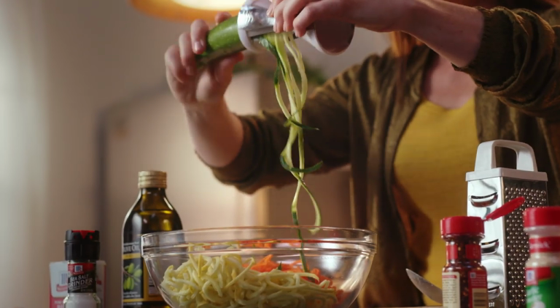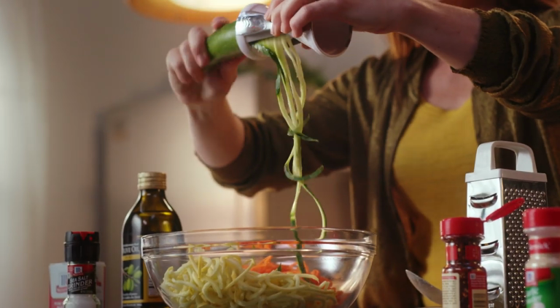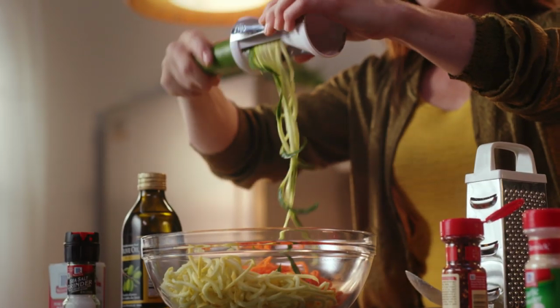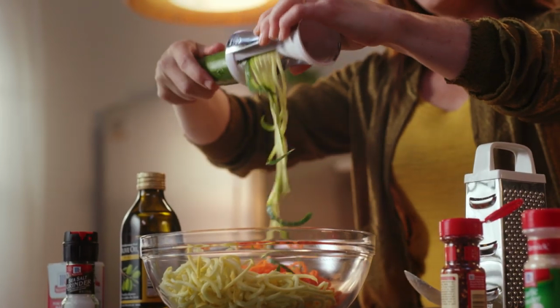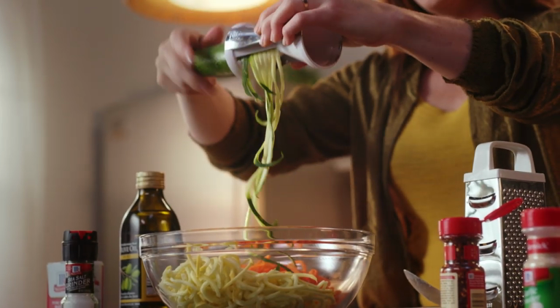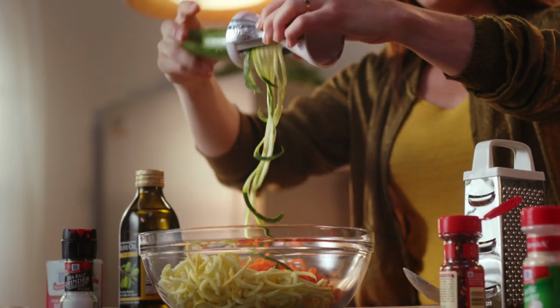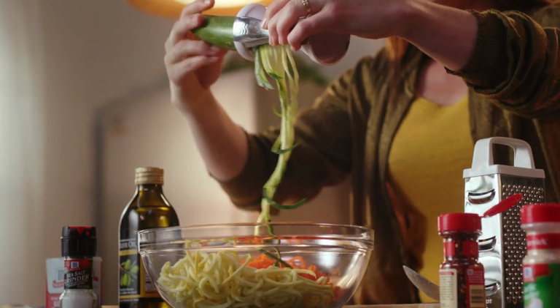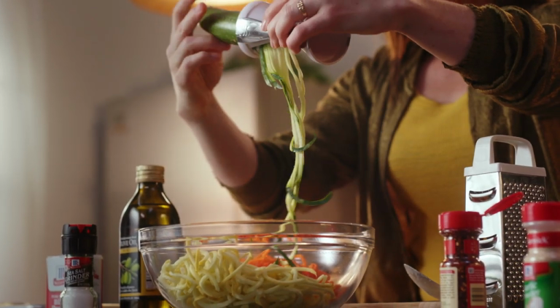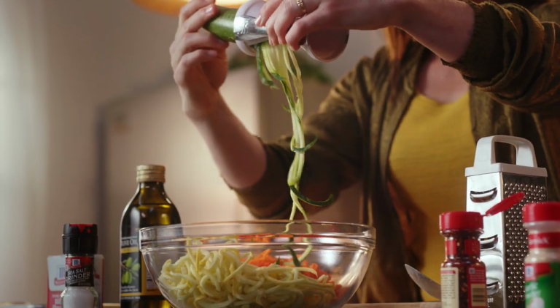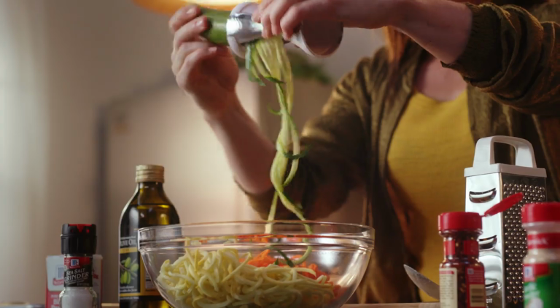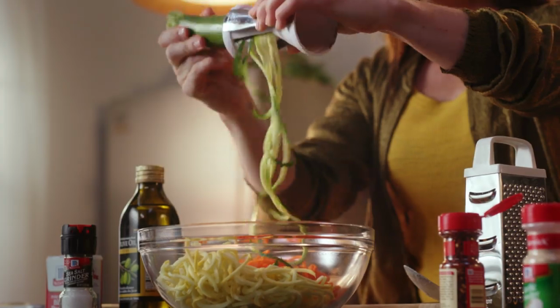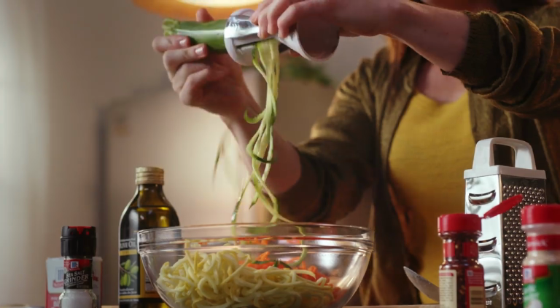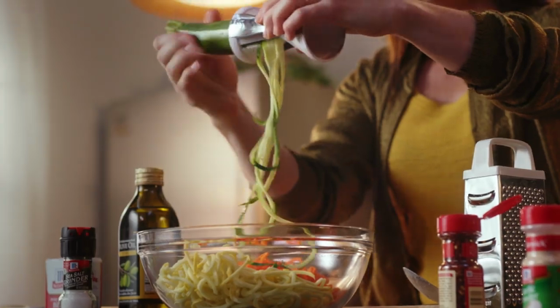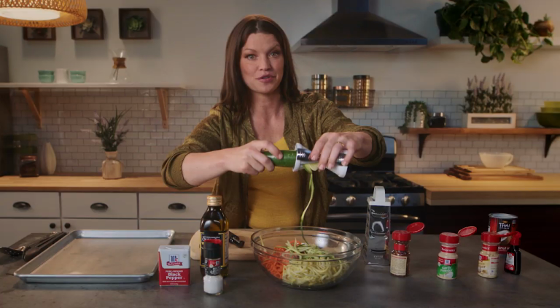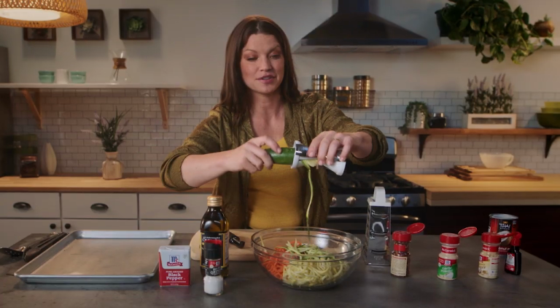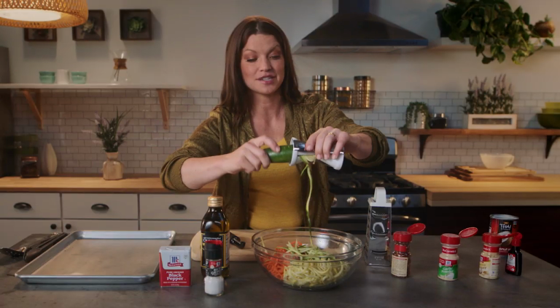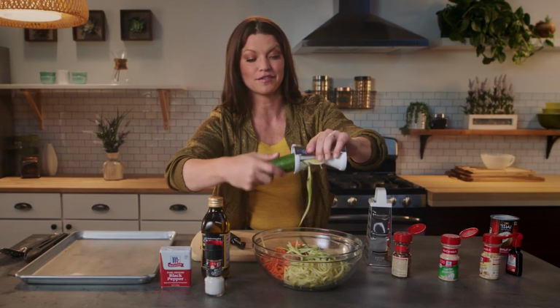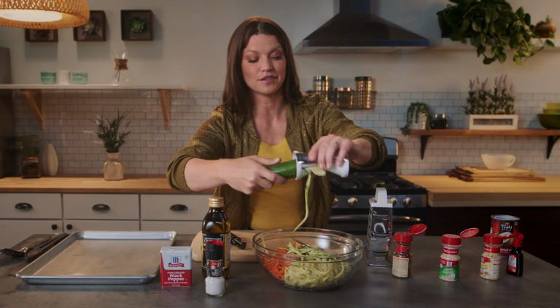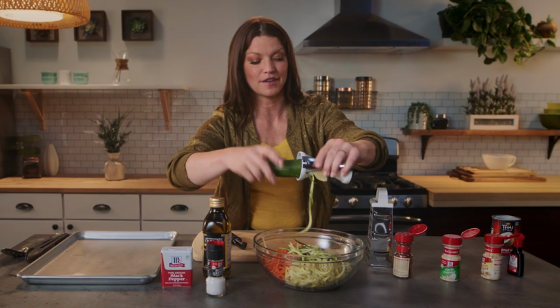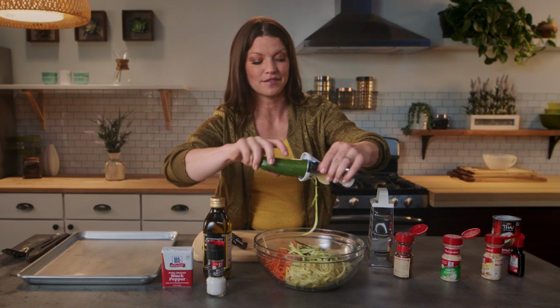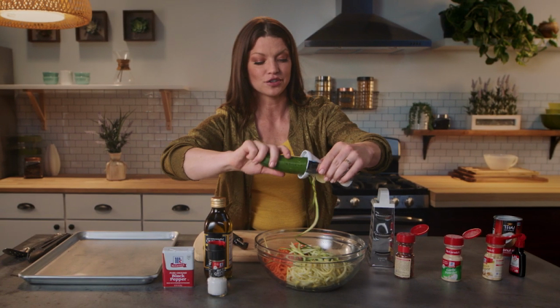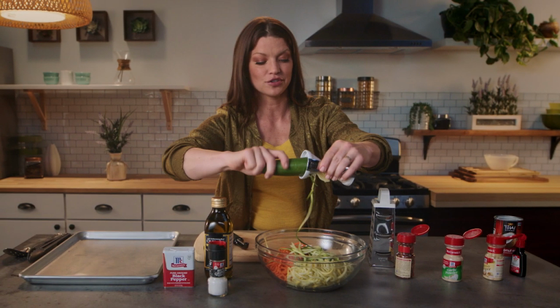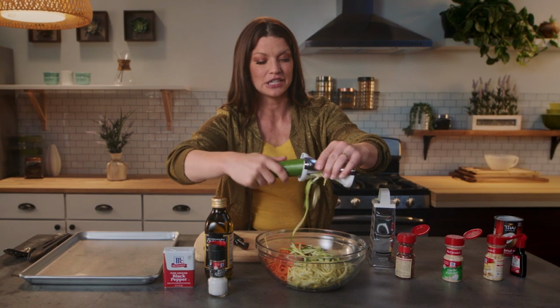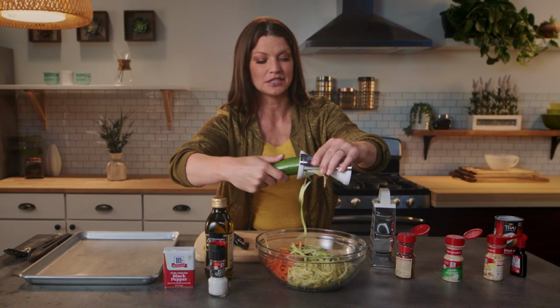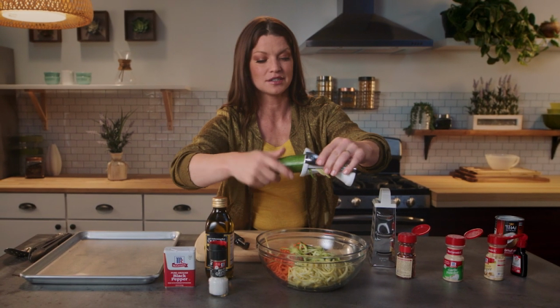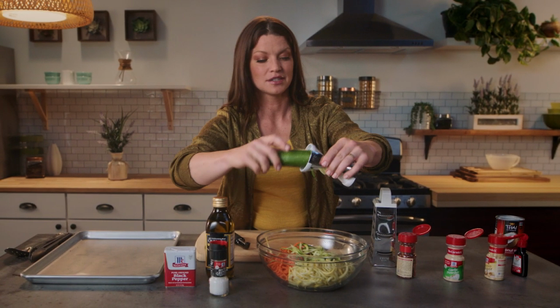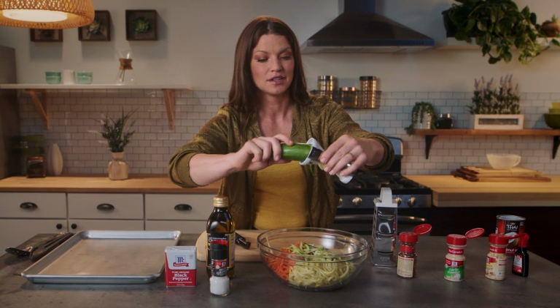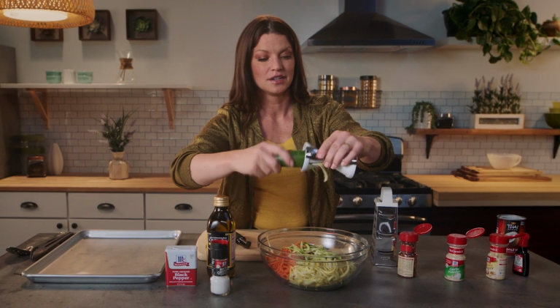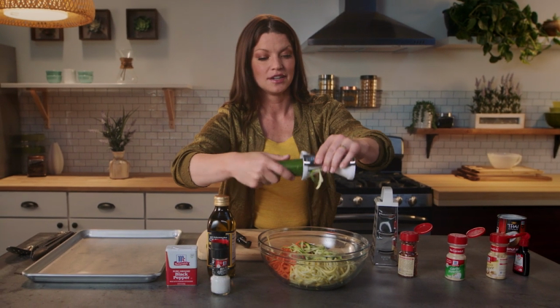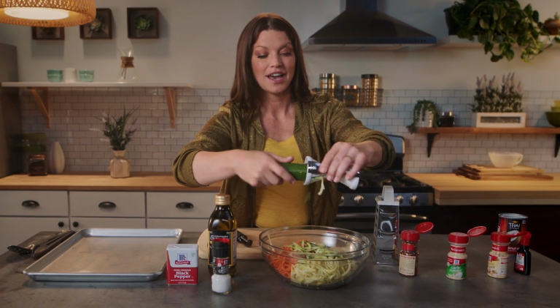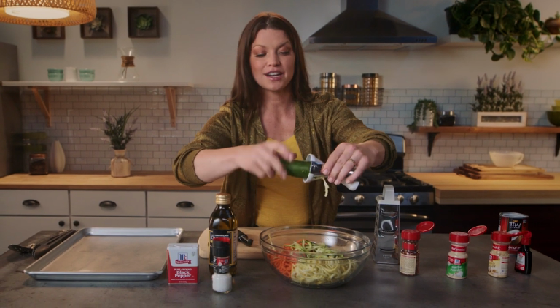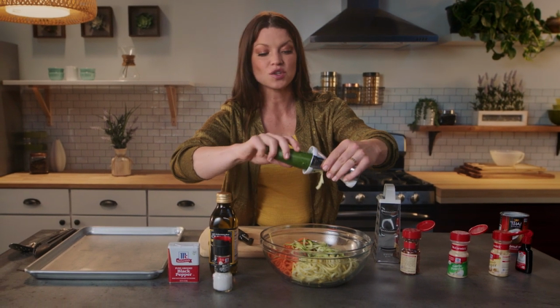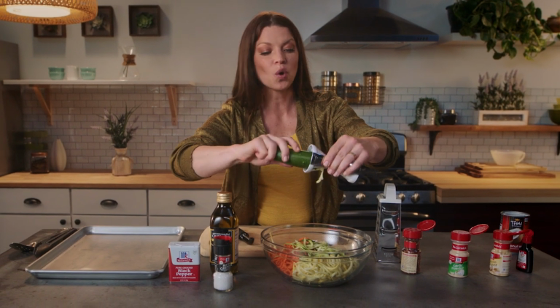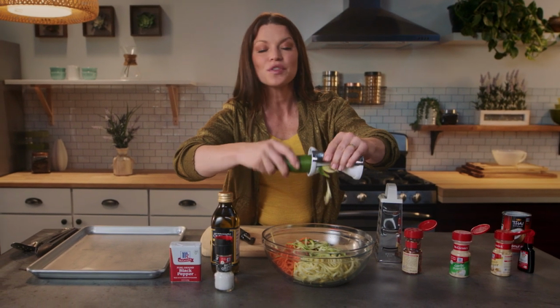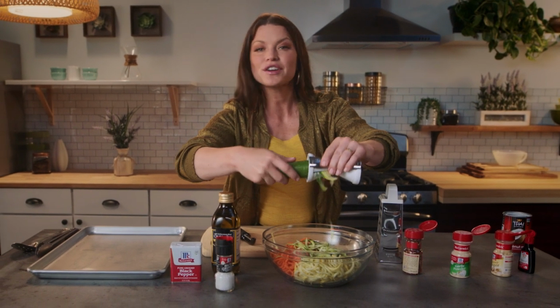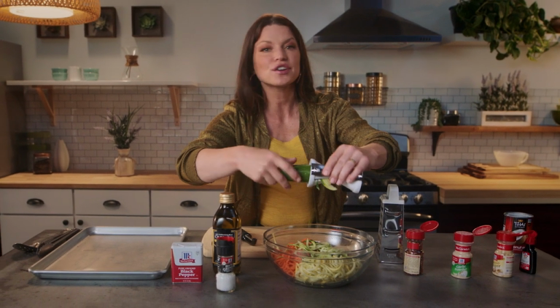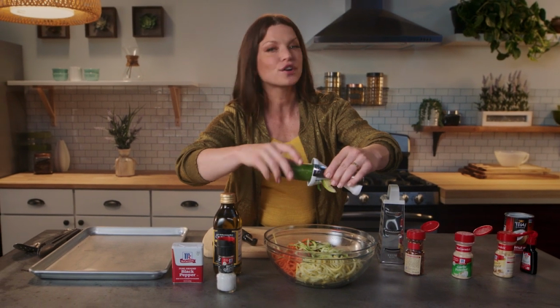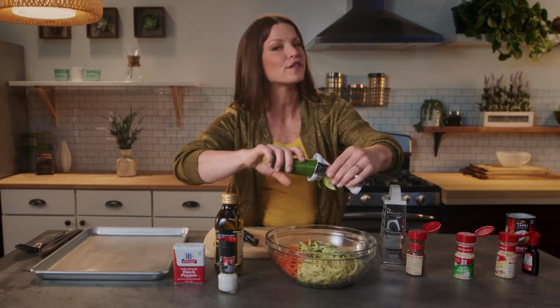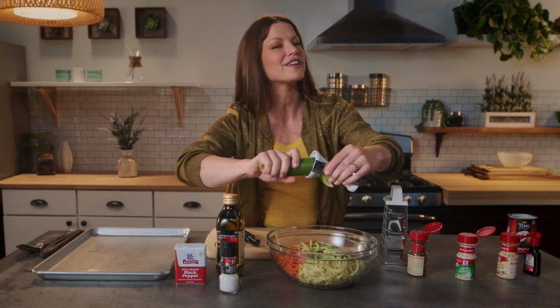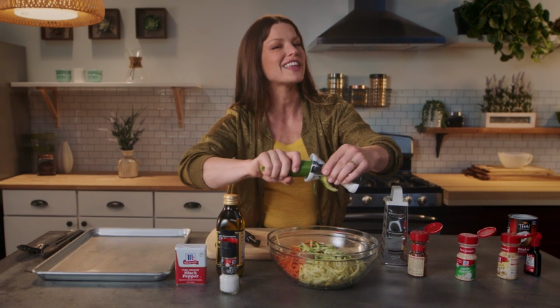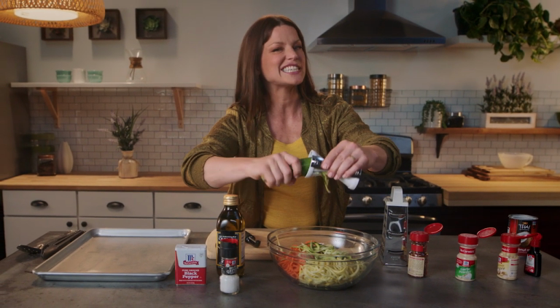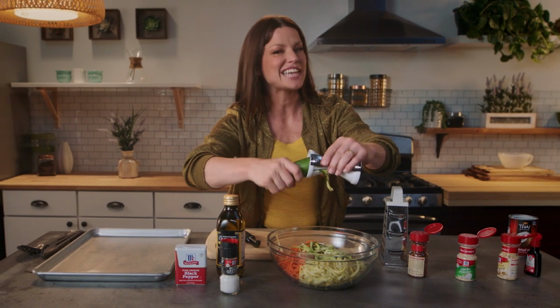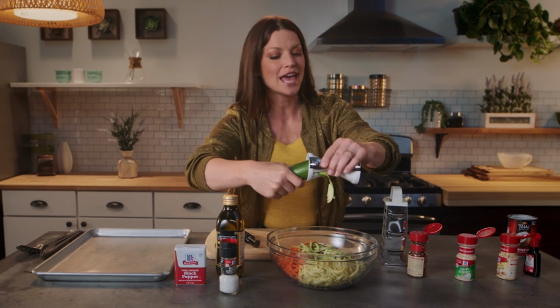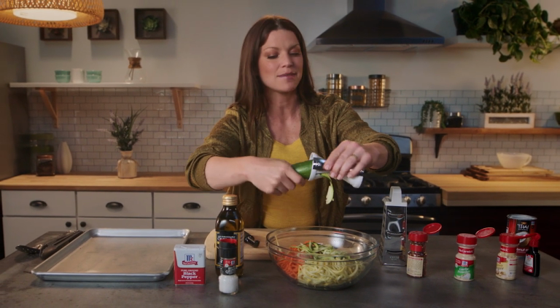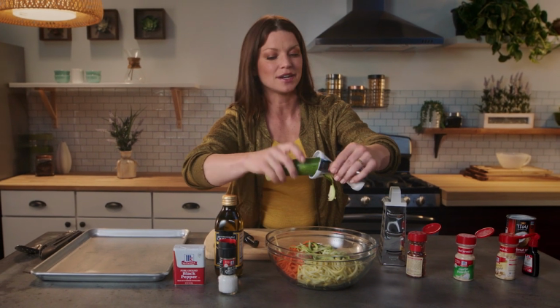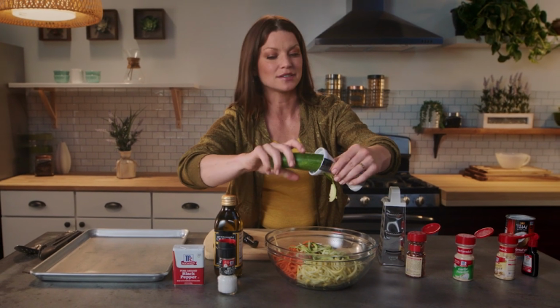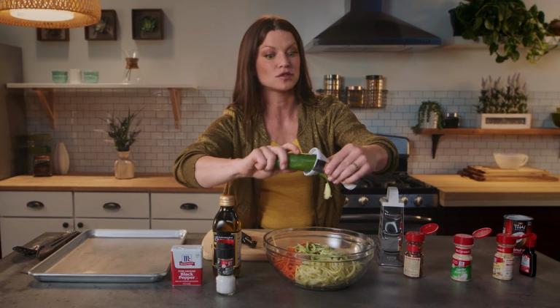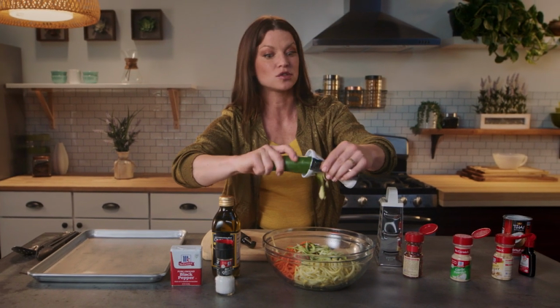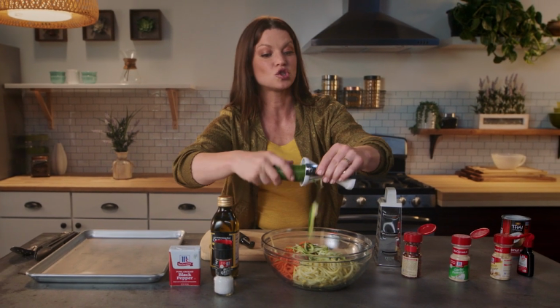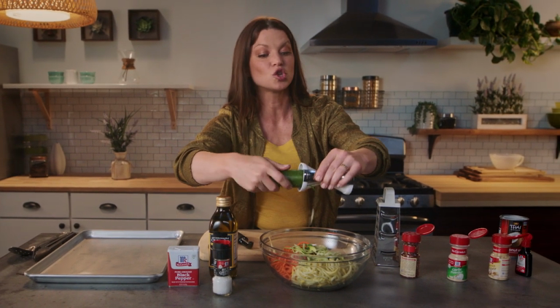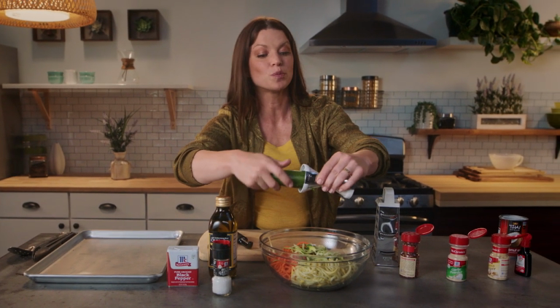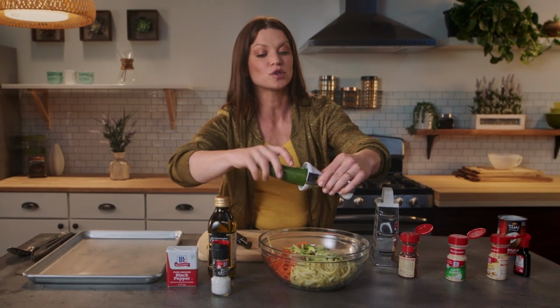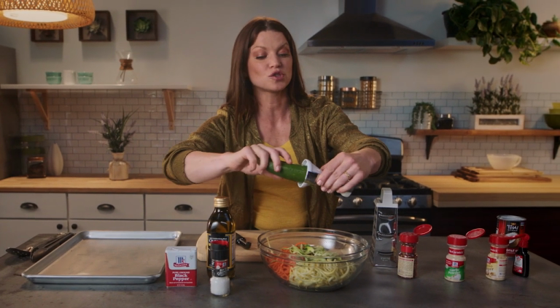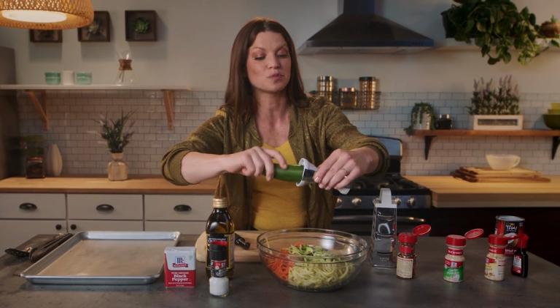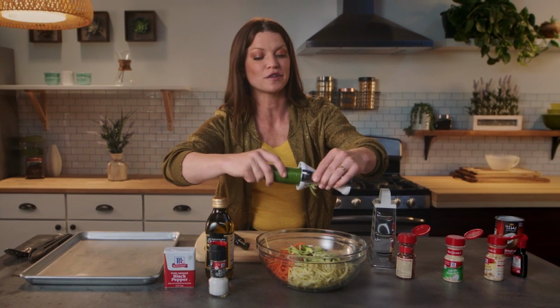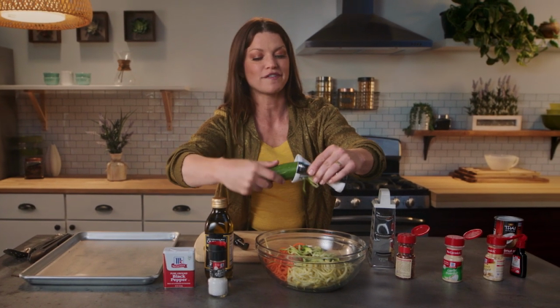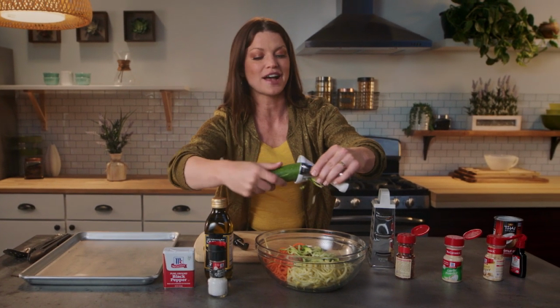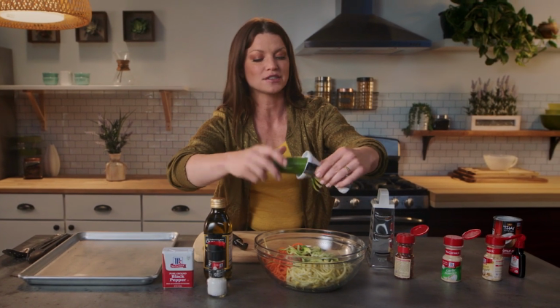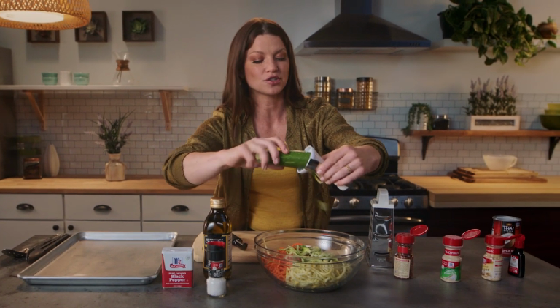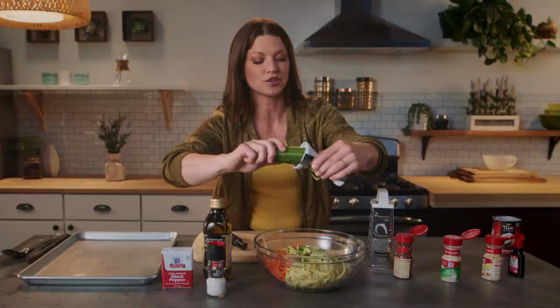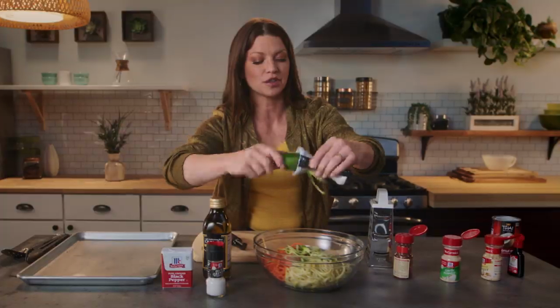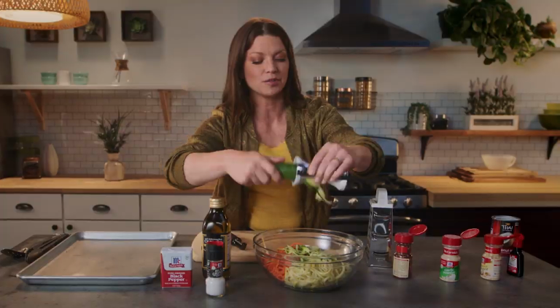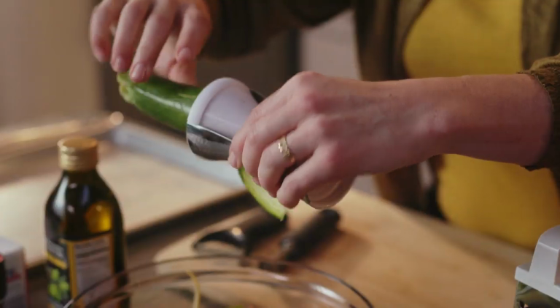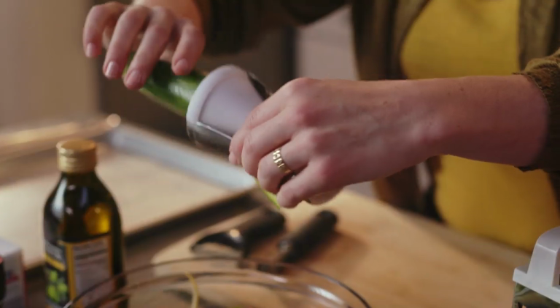My oven has been preheated to 375 degrees, and it's only going to cook for about 10 minutes. It's a super, super fast cooking meal.